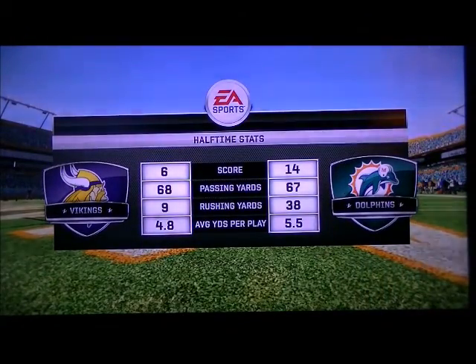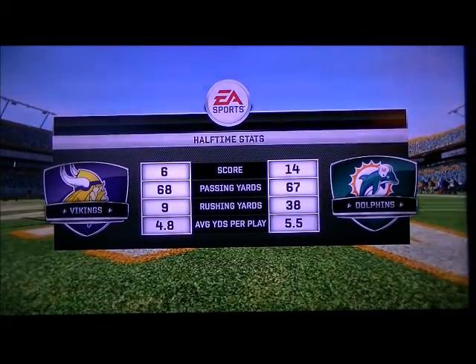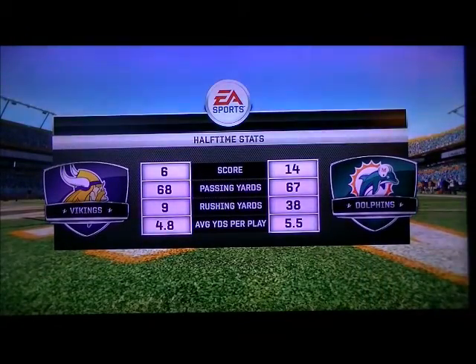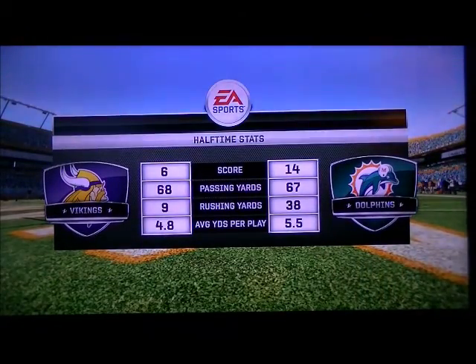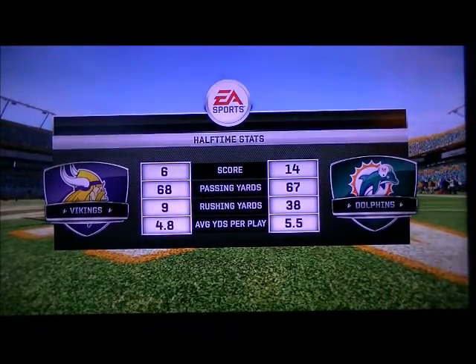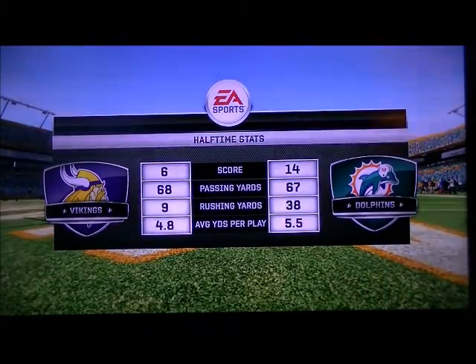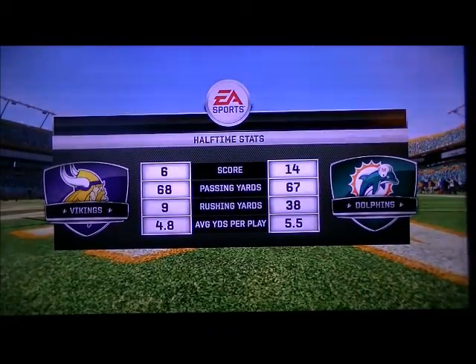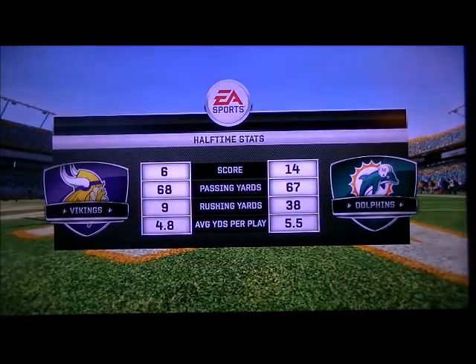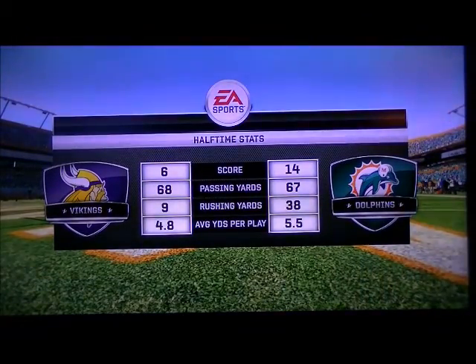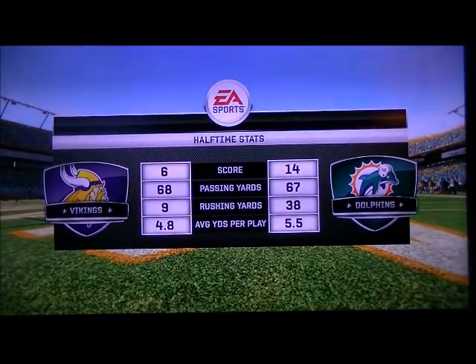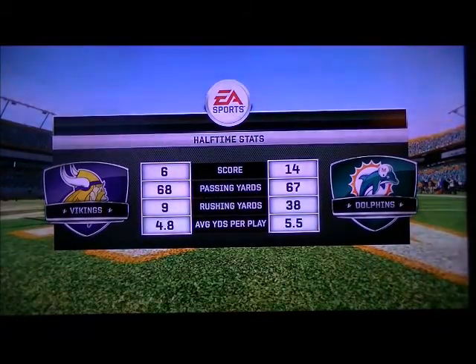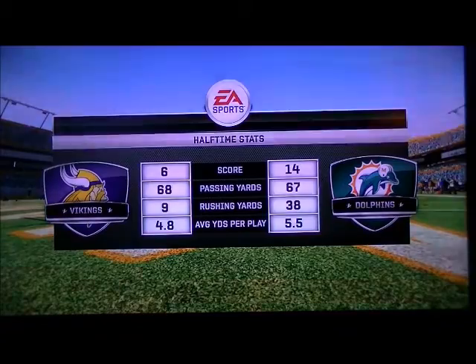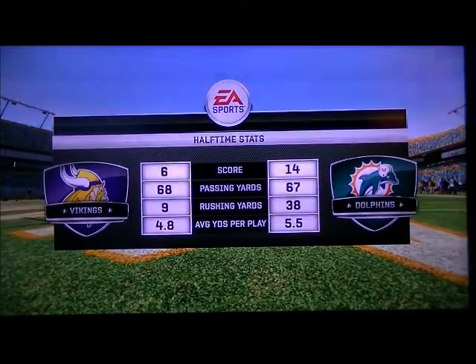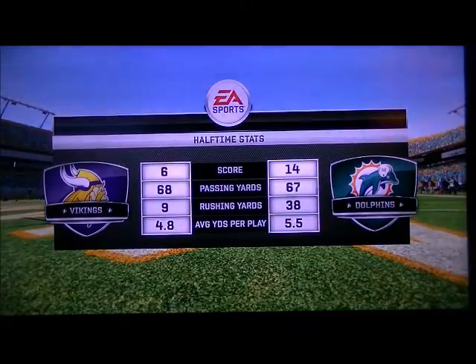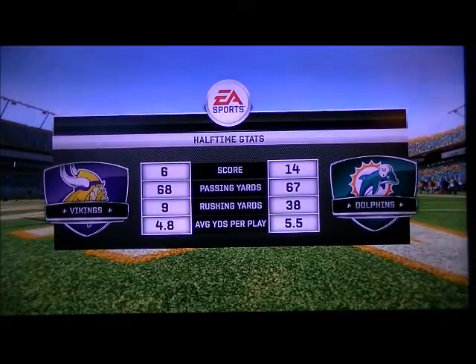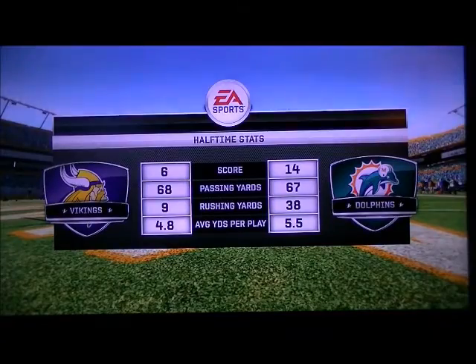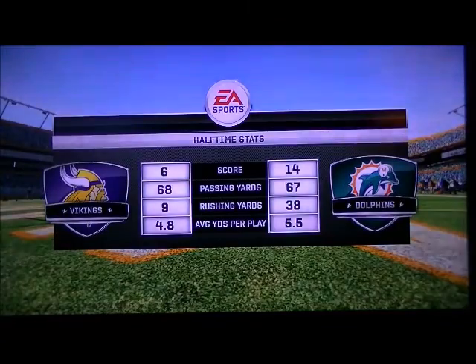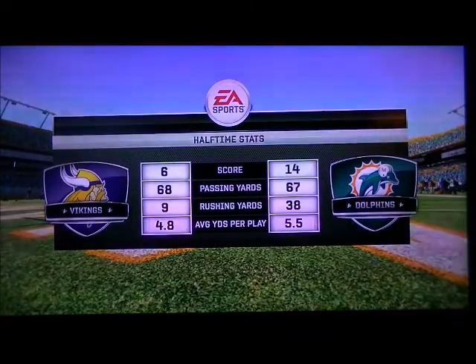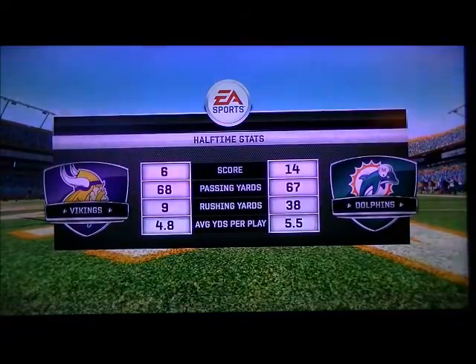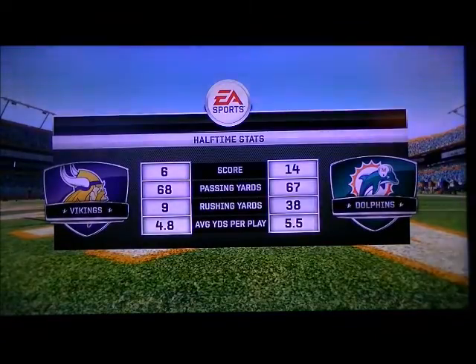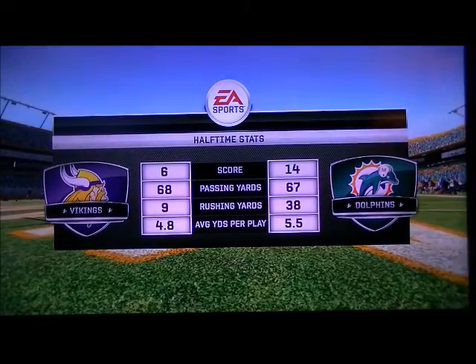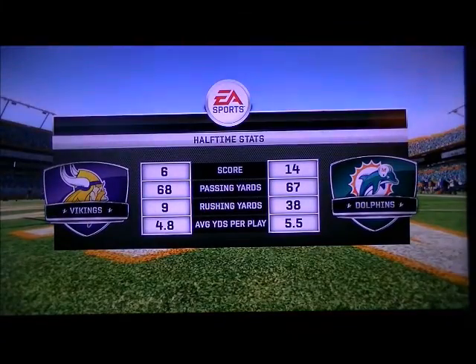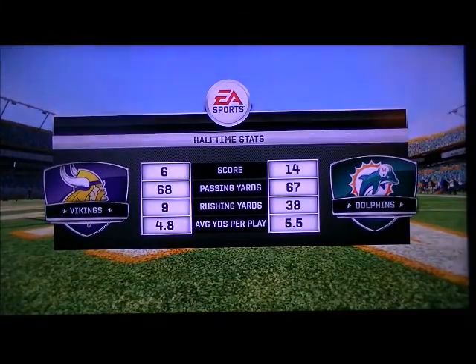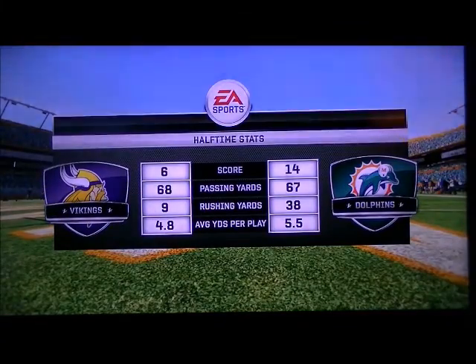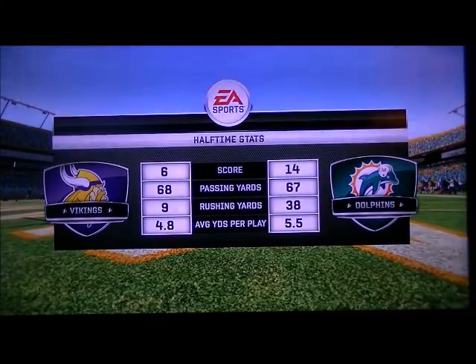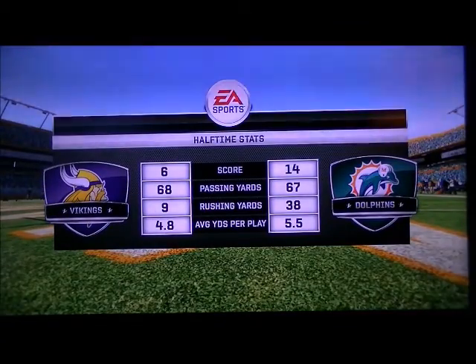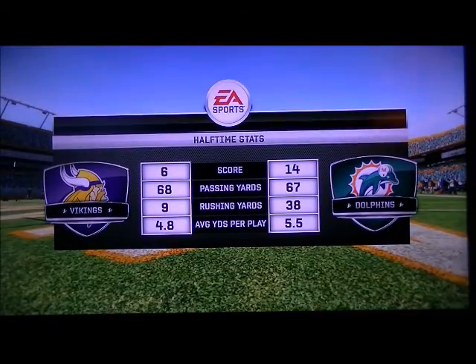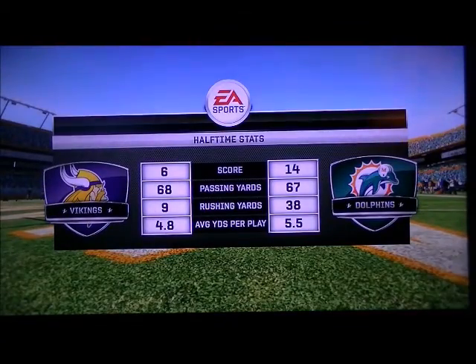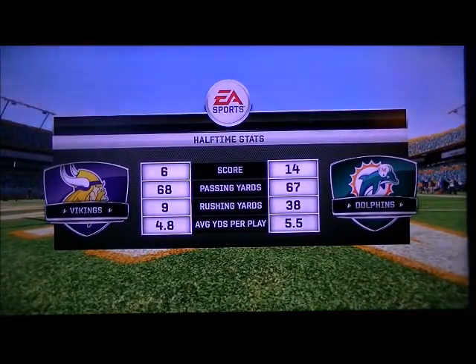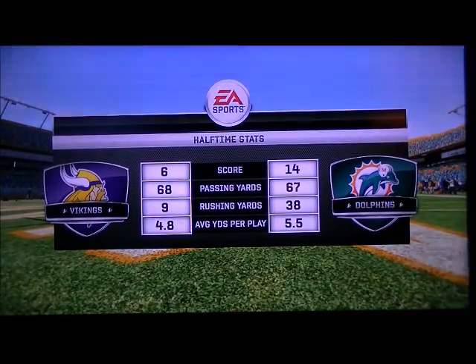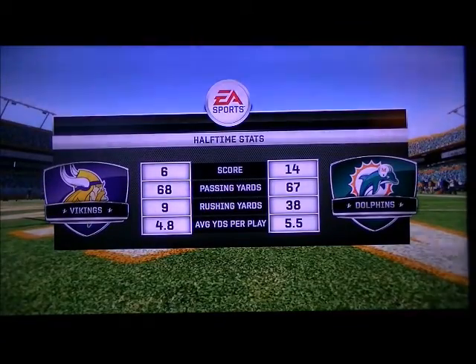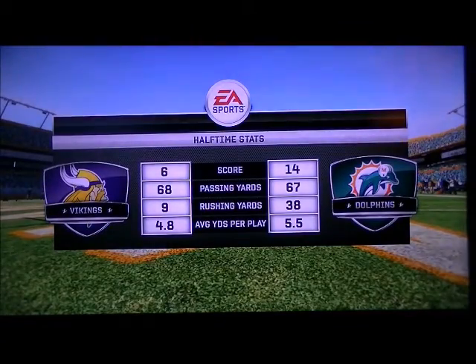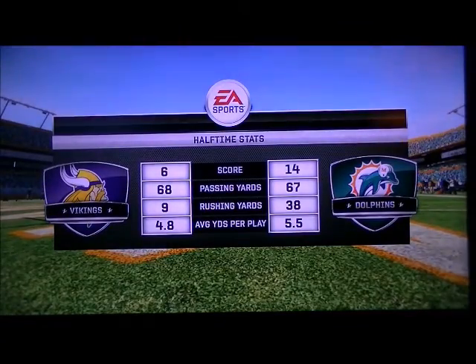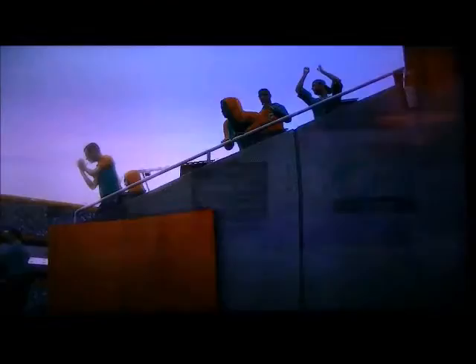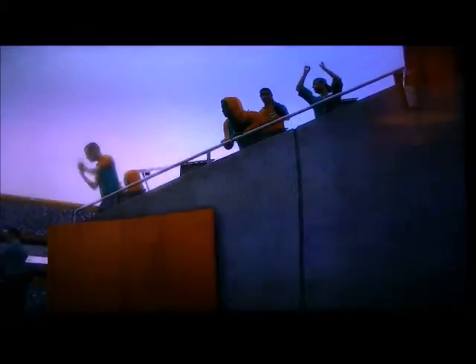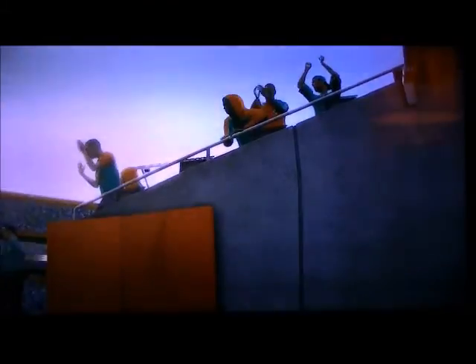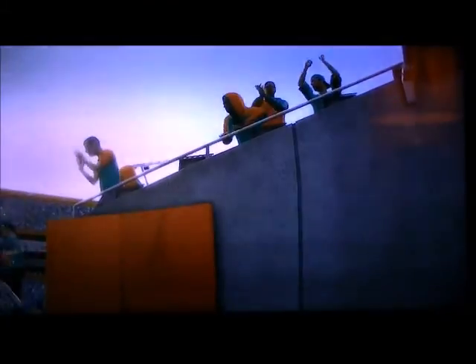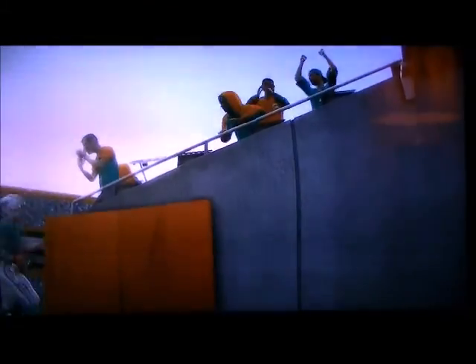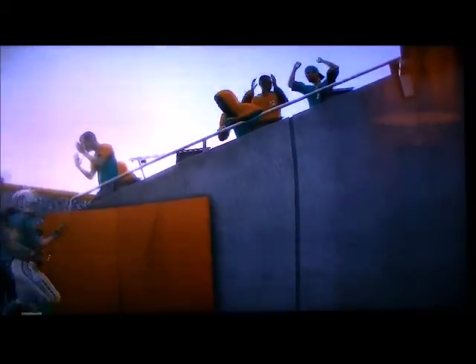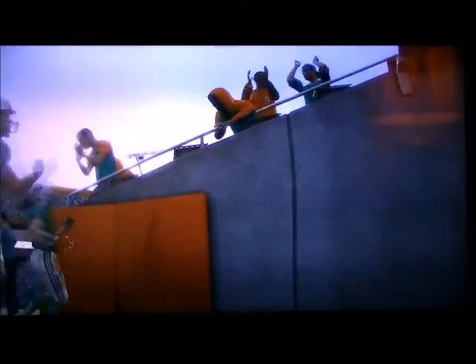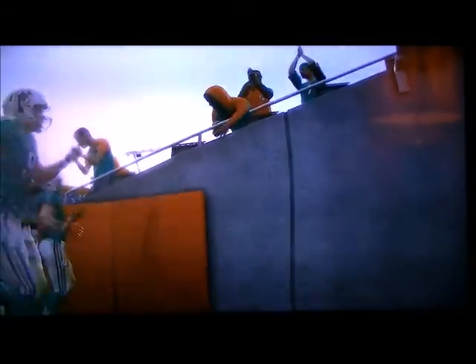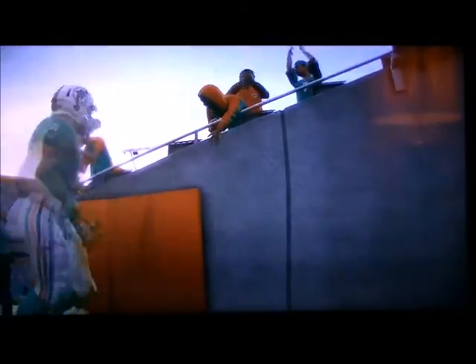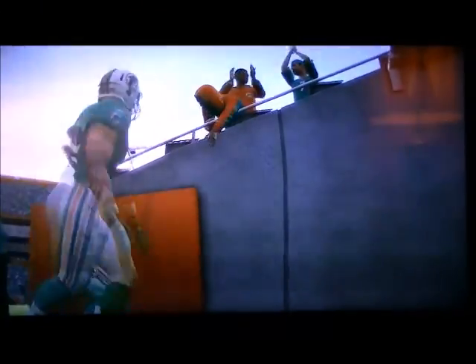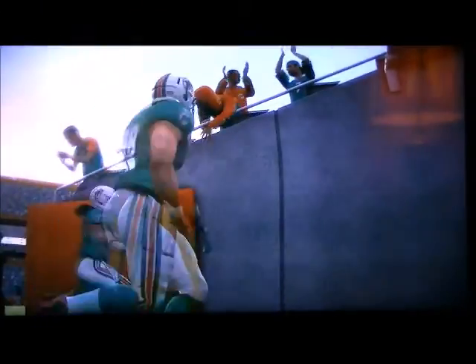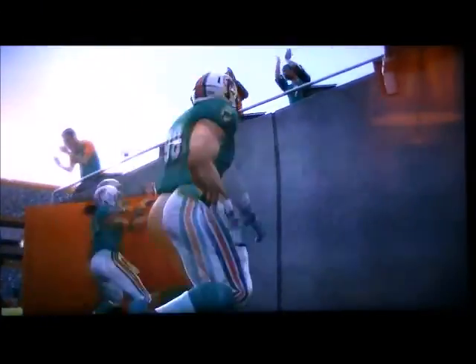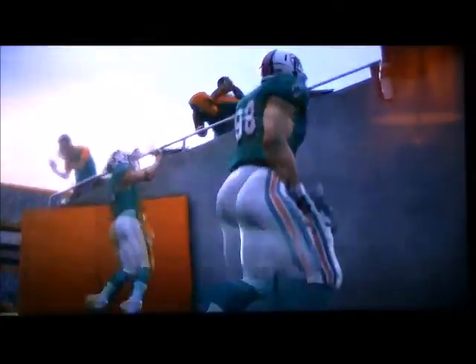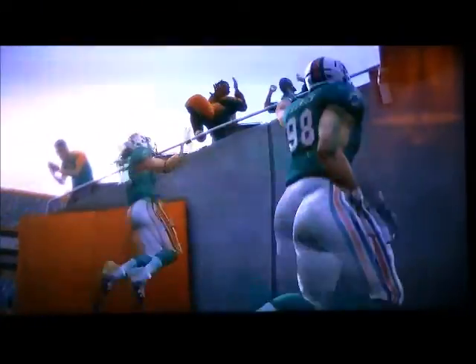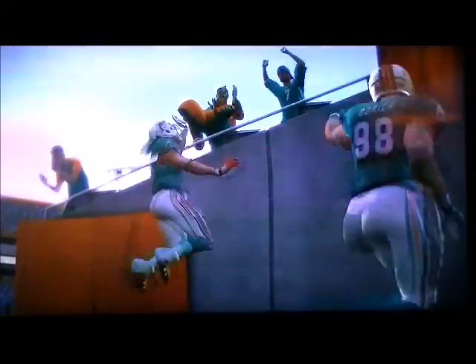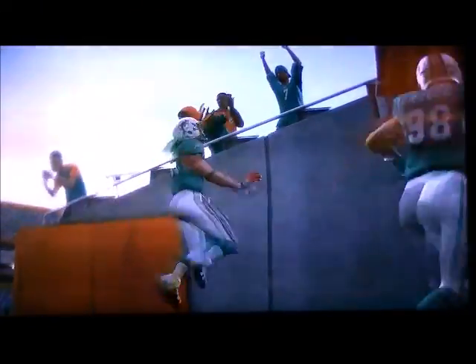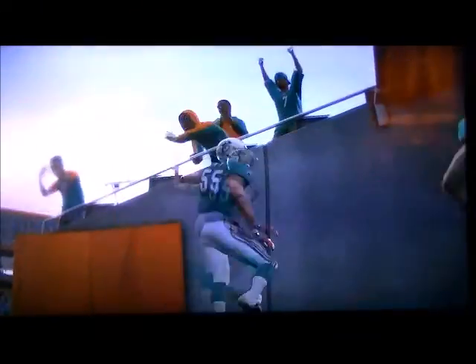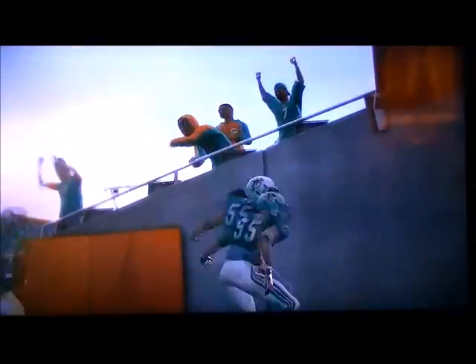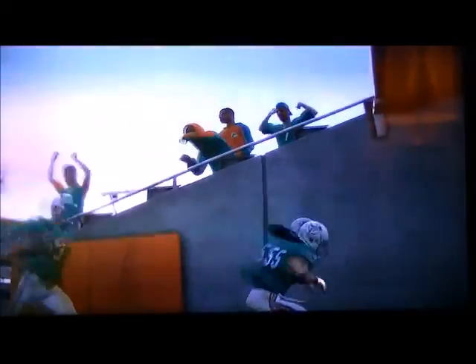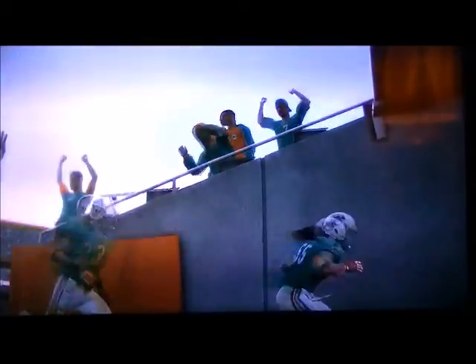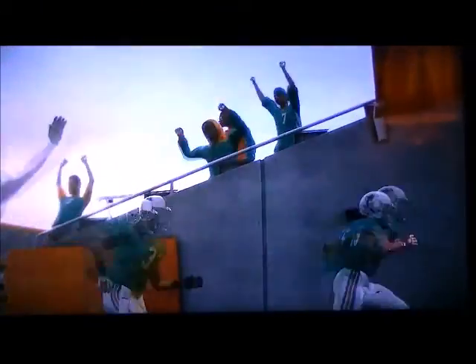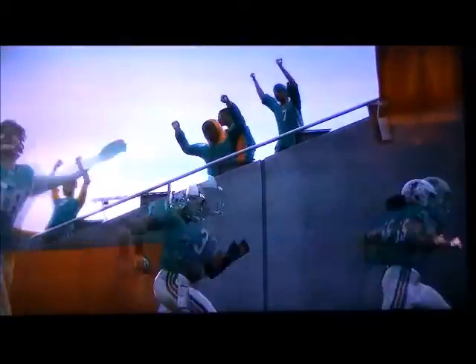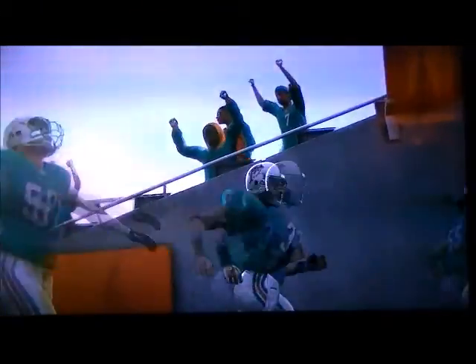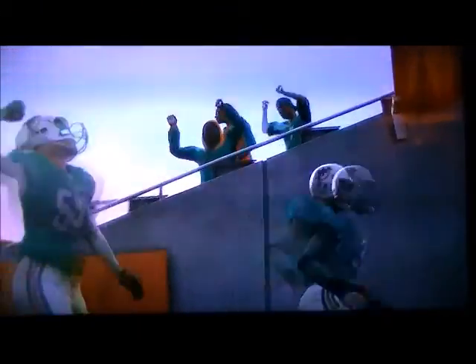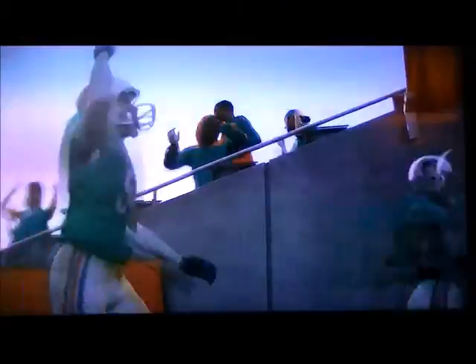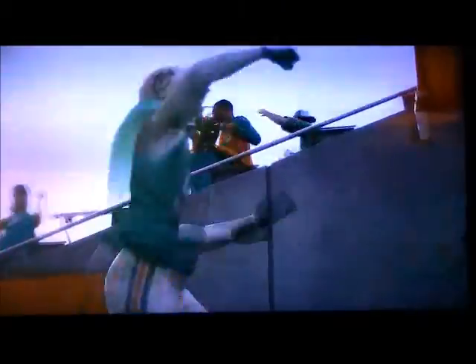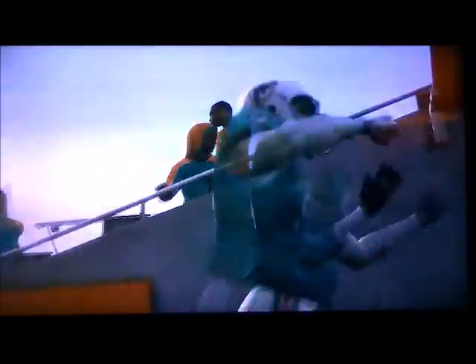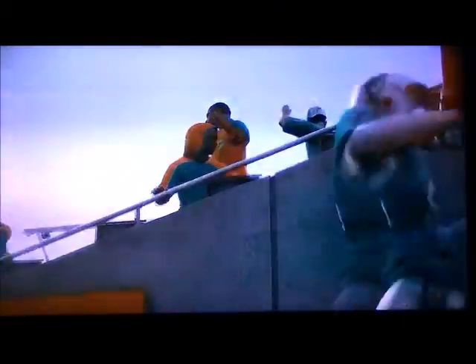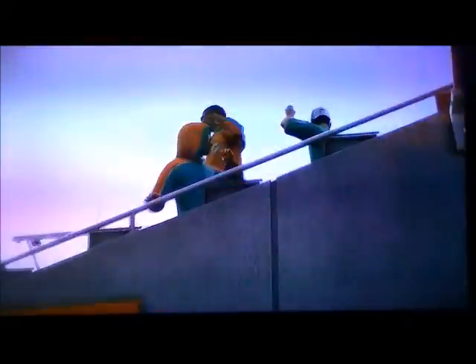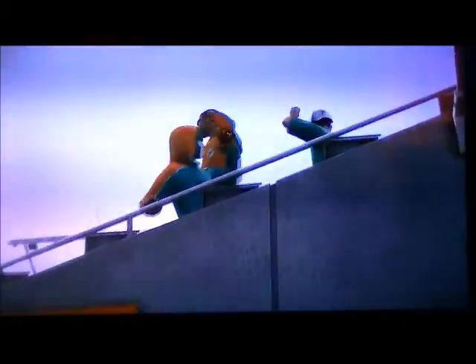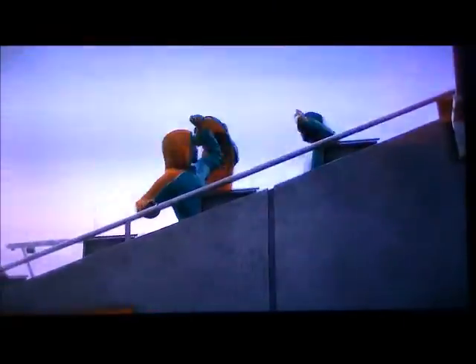Here is the drive summary brought to you by Verizon. That'll be it for the first half of play. The score is 14-6.